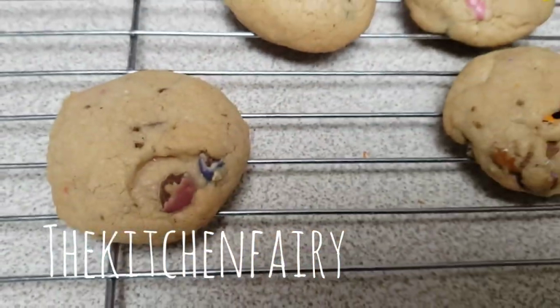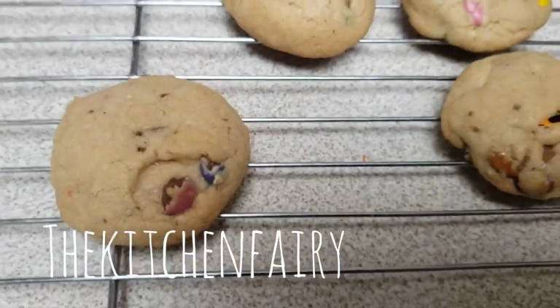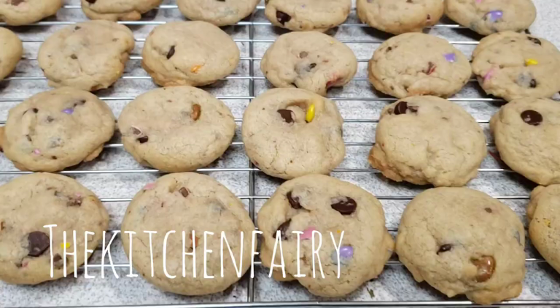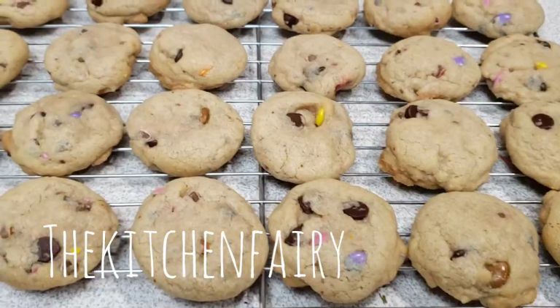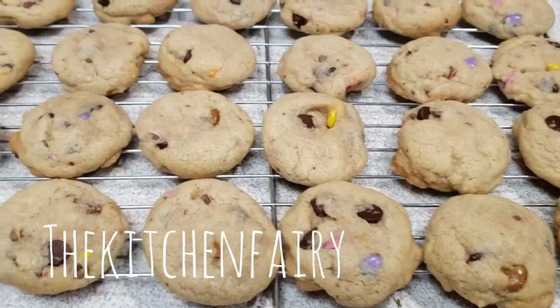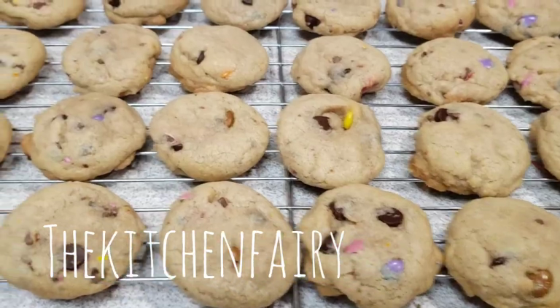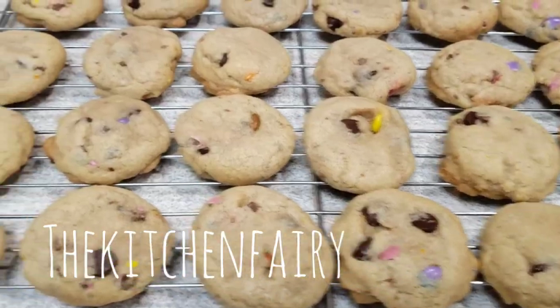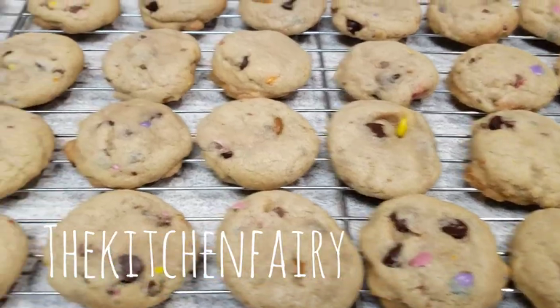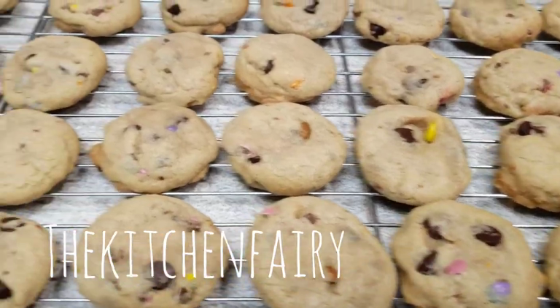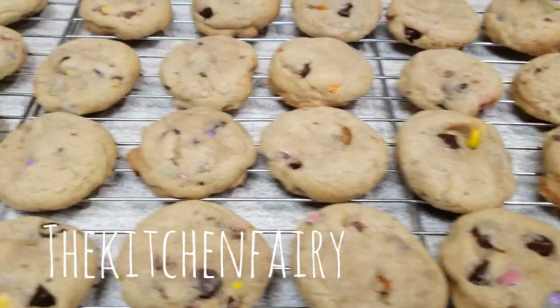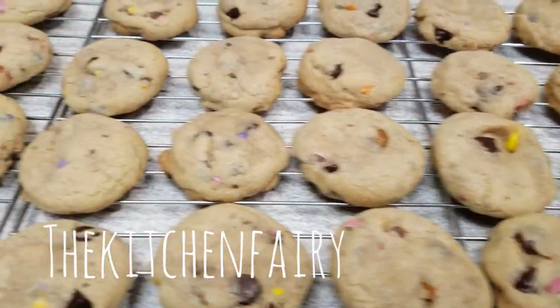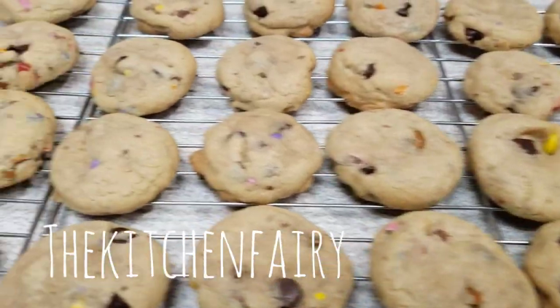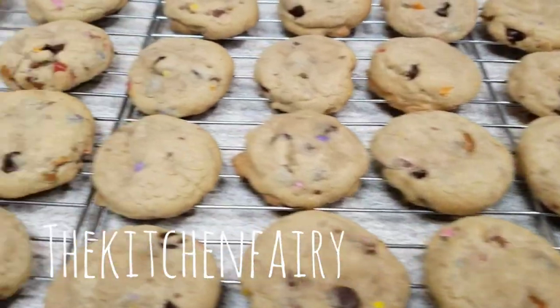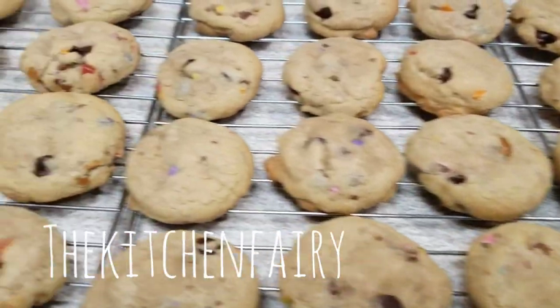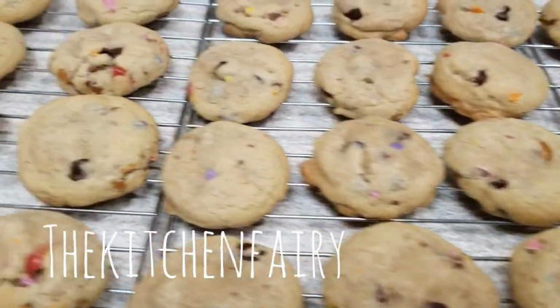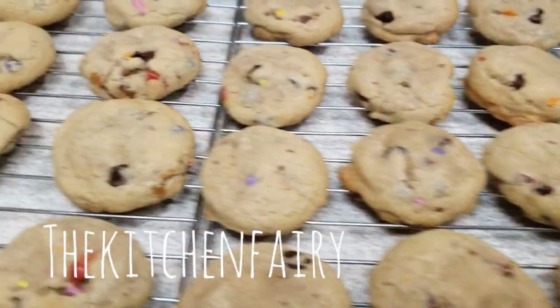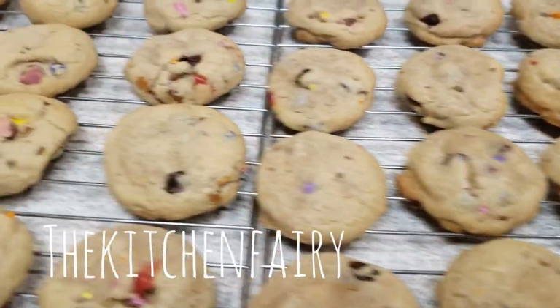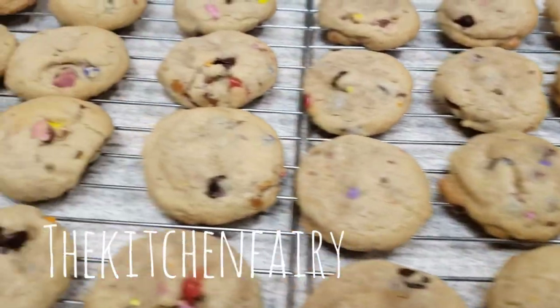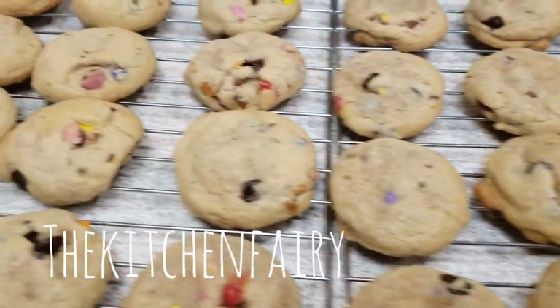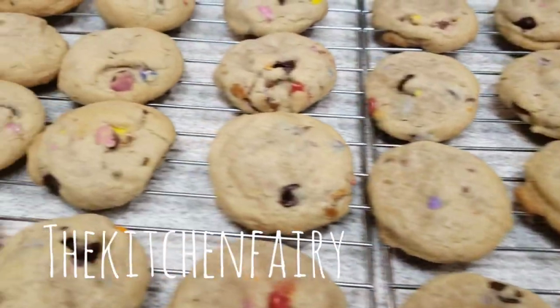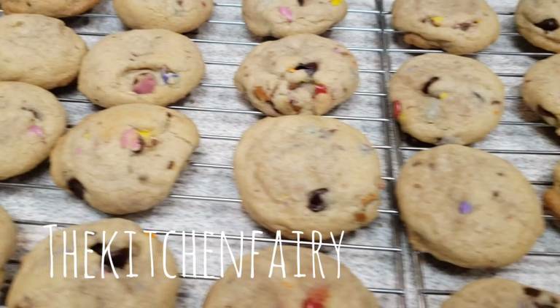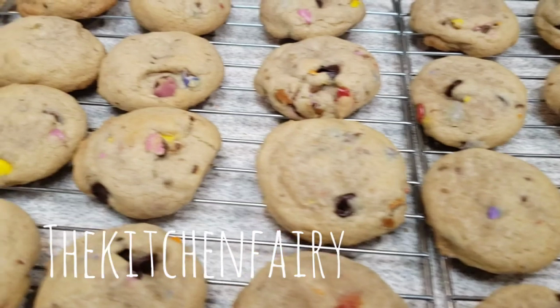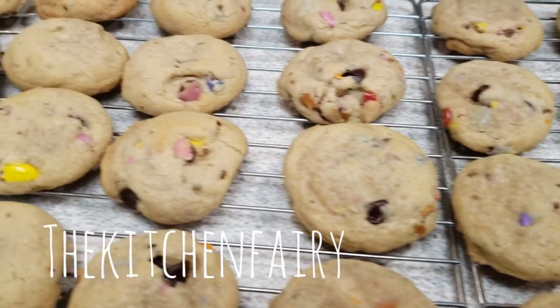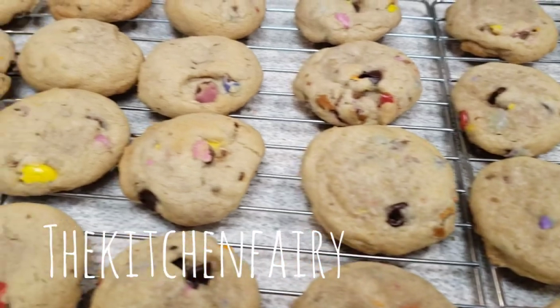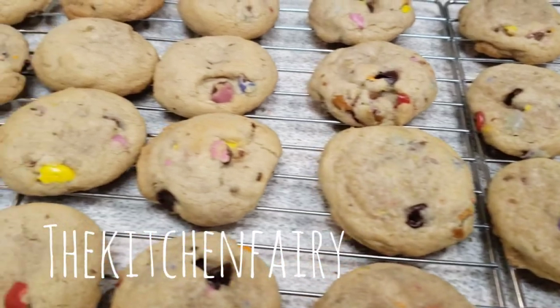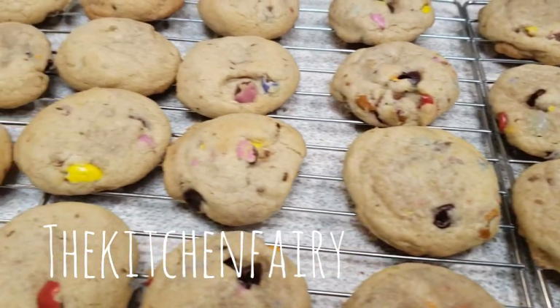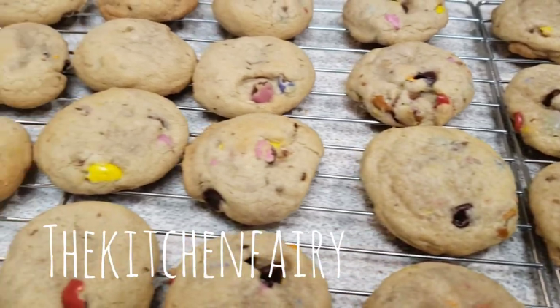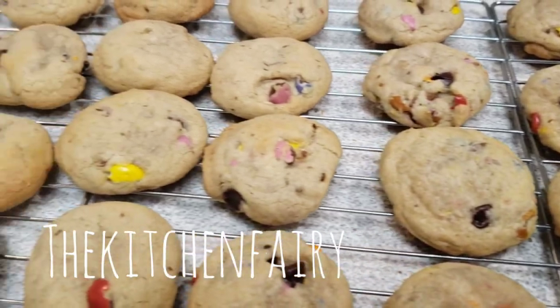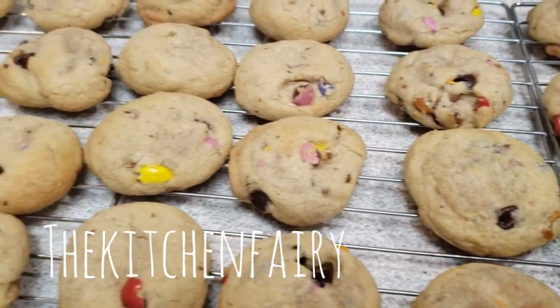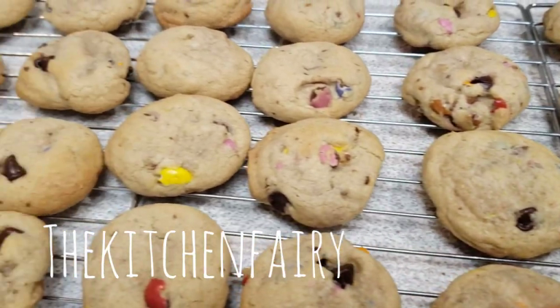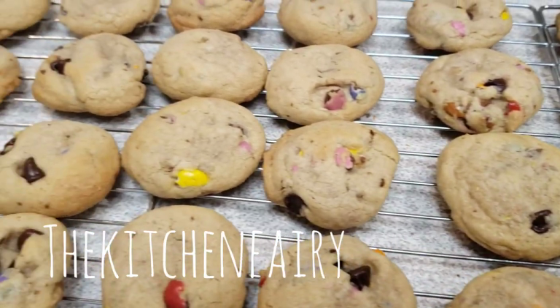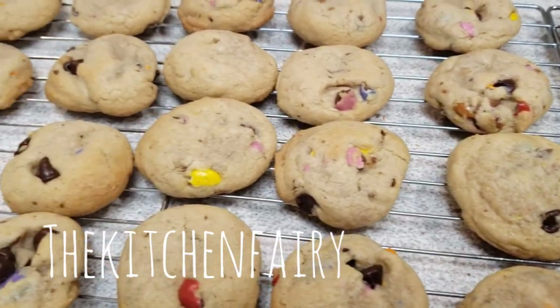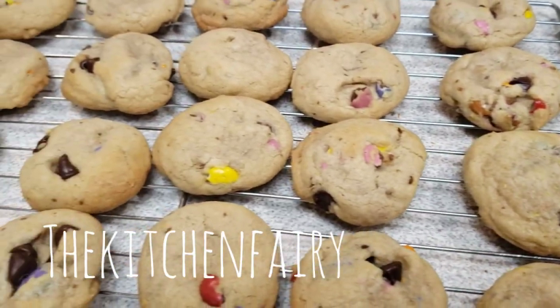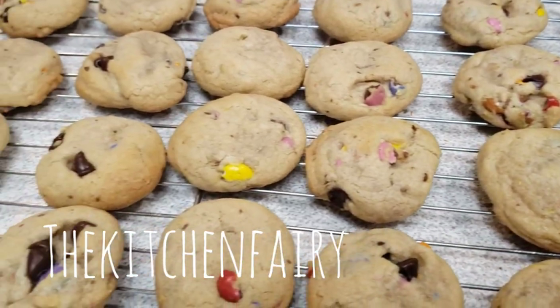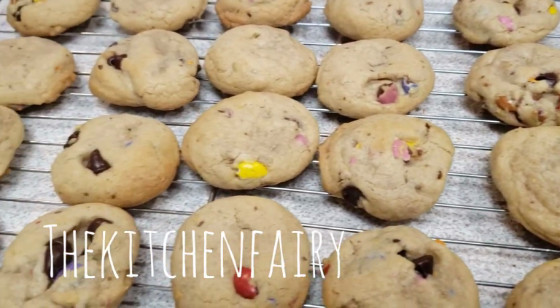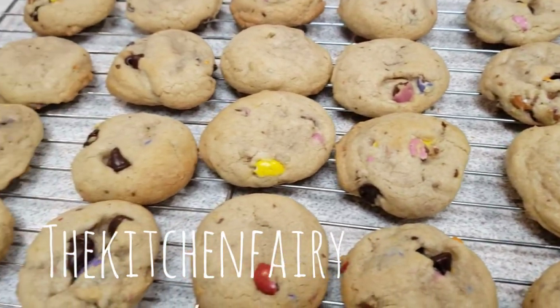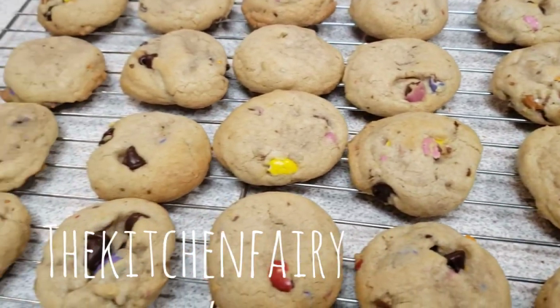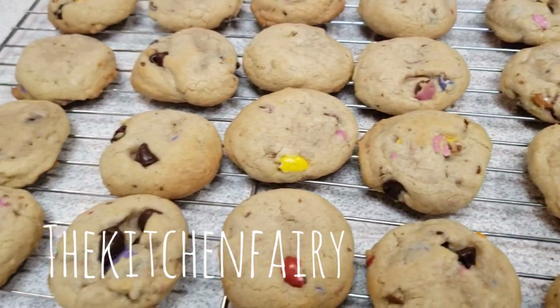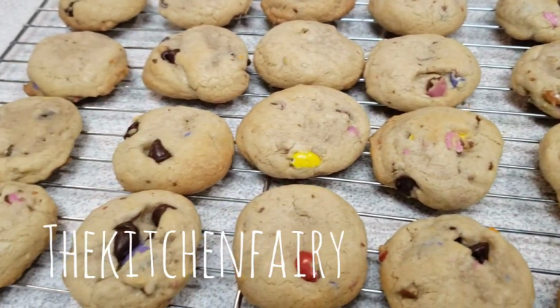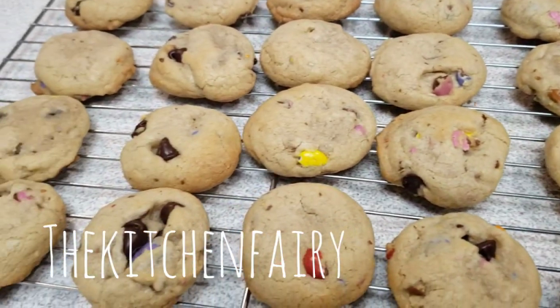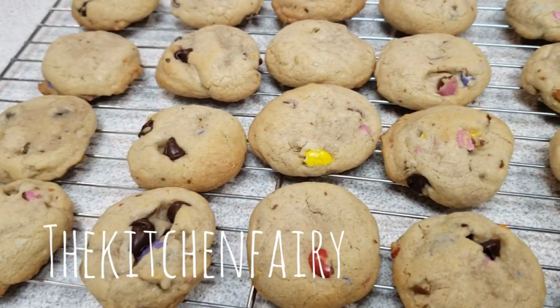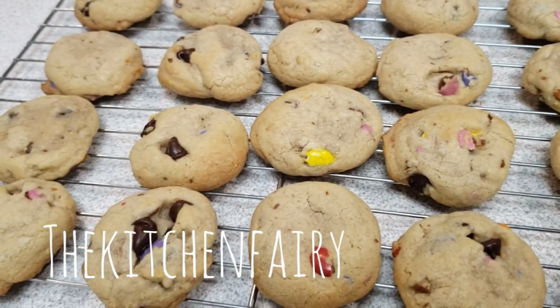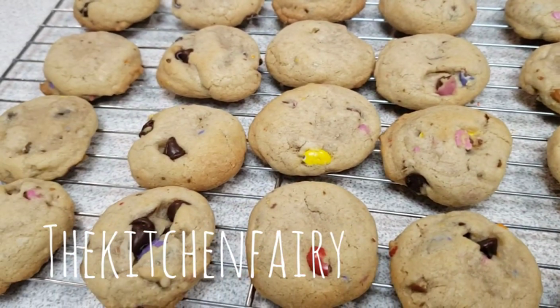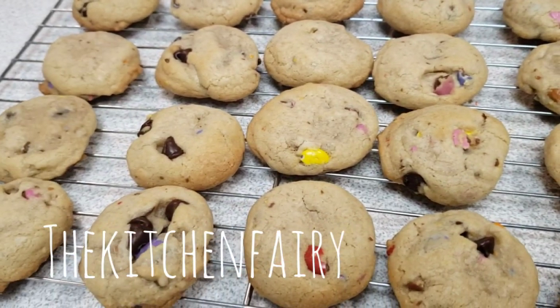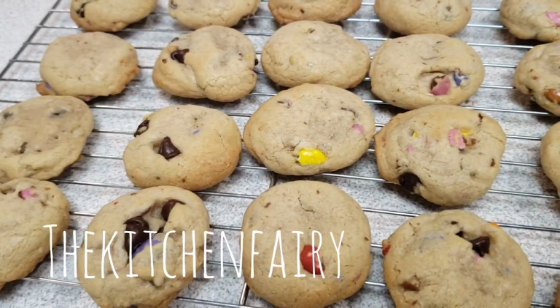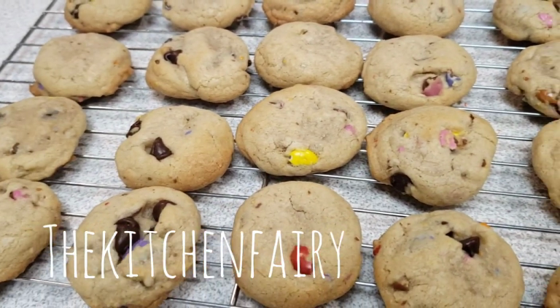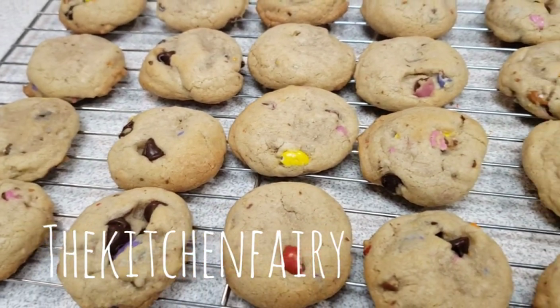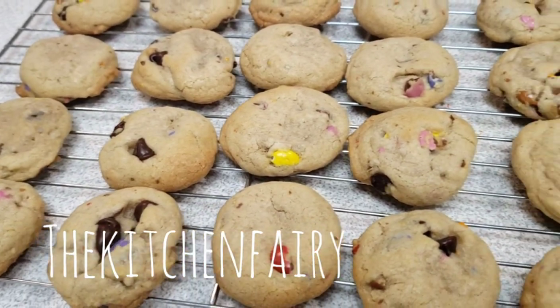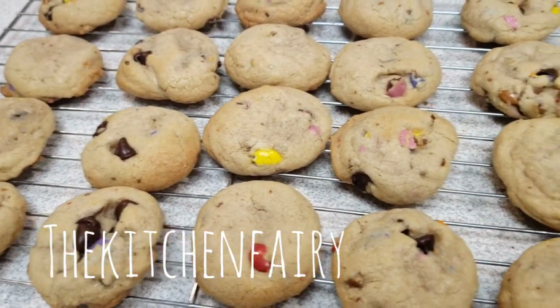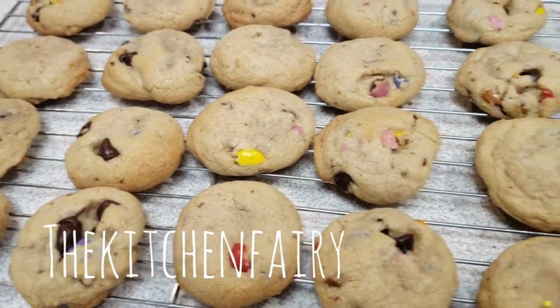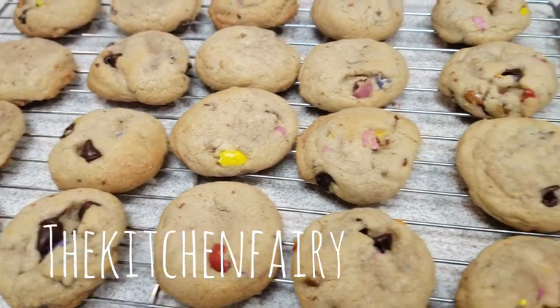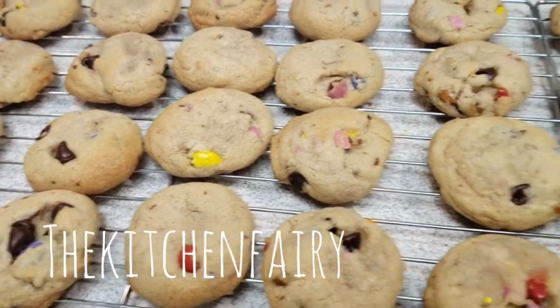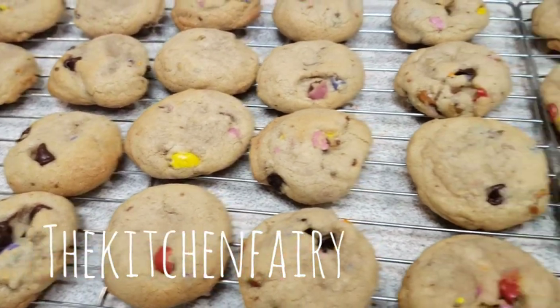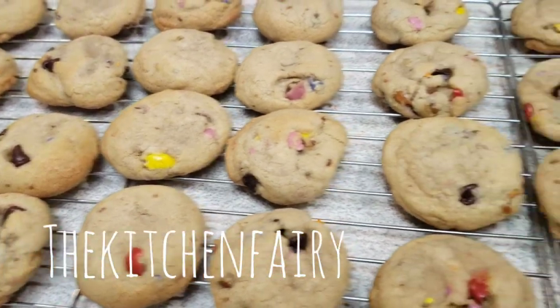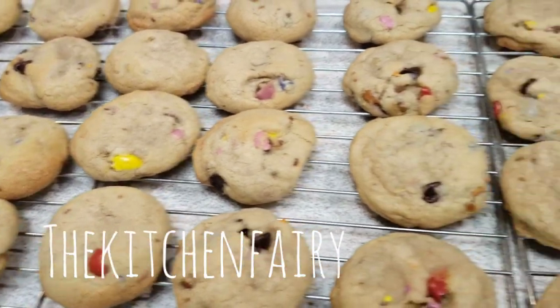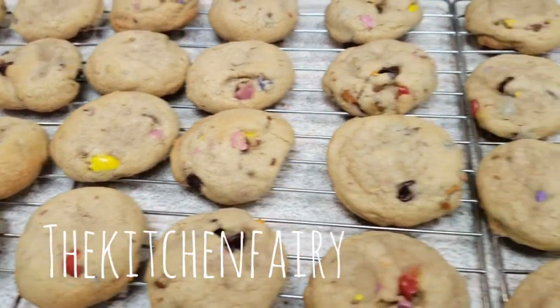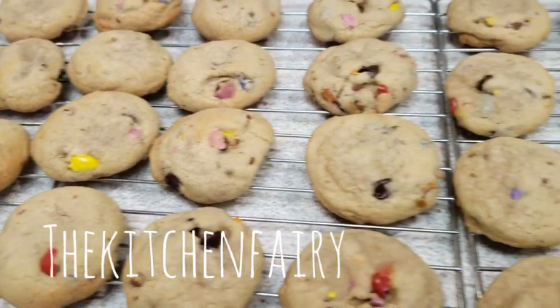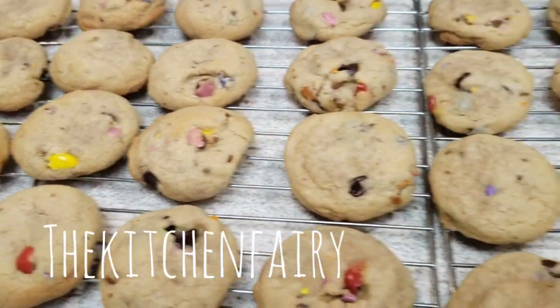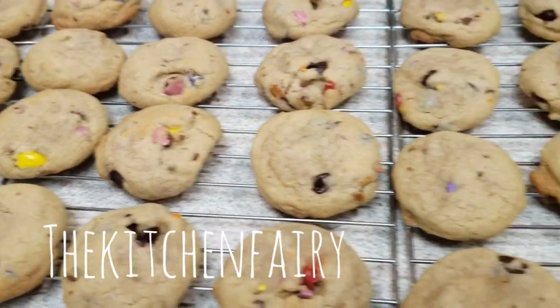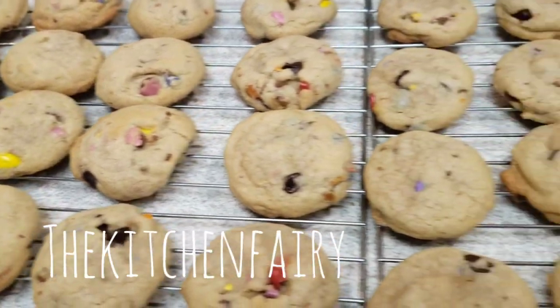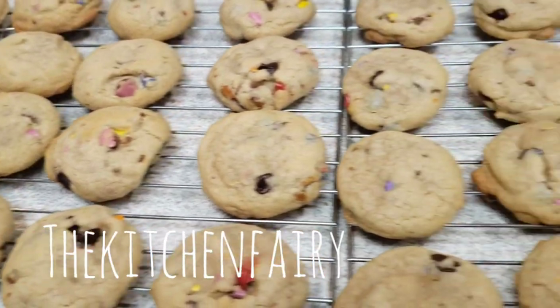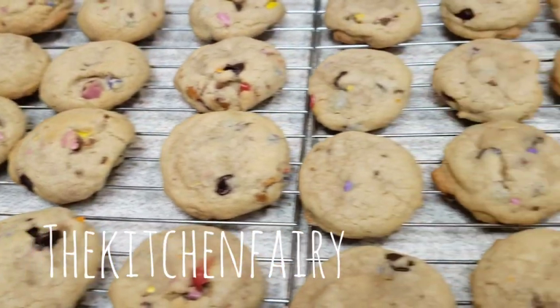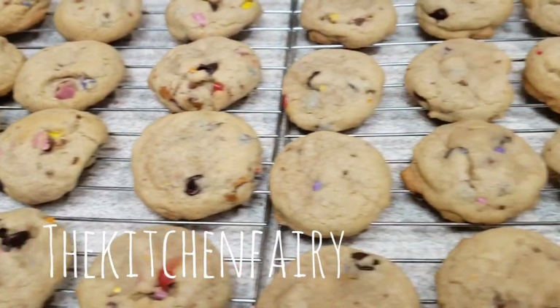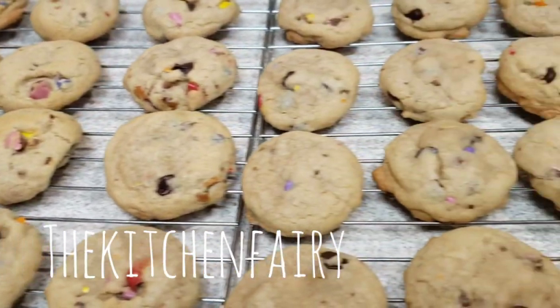And there we go - we made 44 cookies using one tablespoon of dough per cookie.